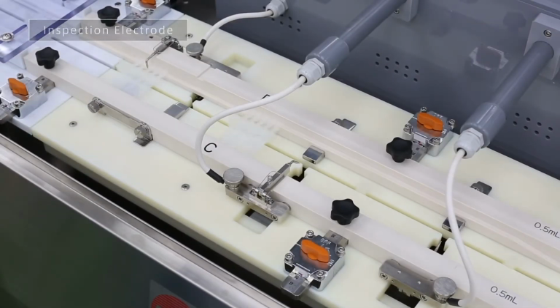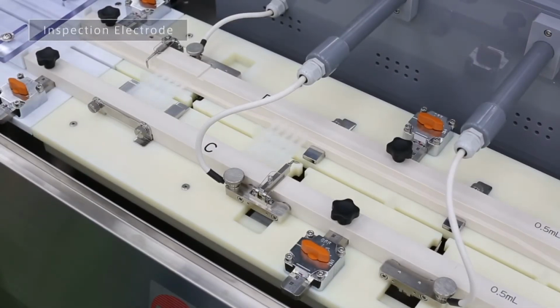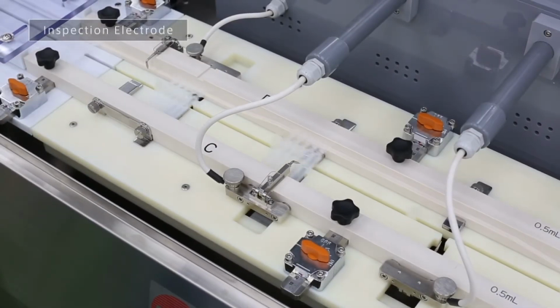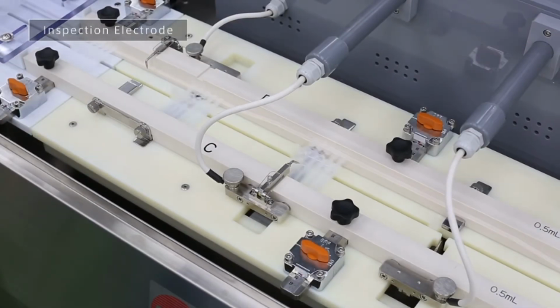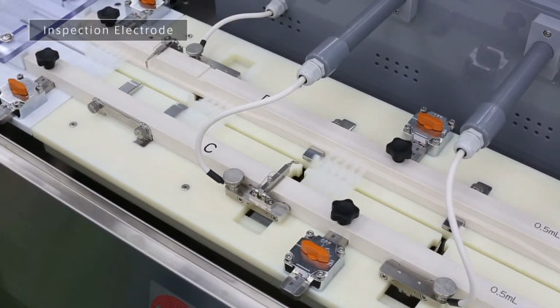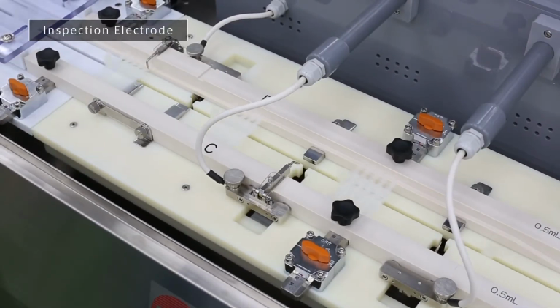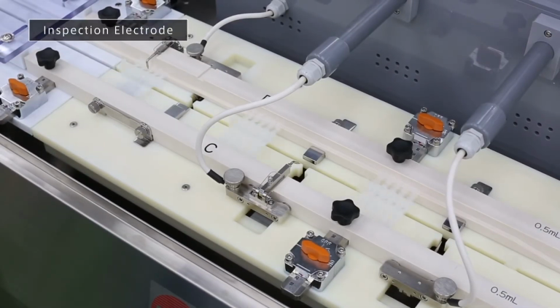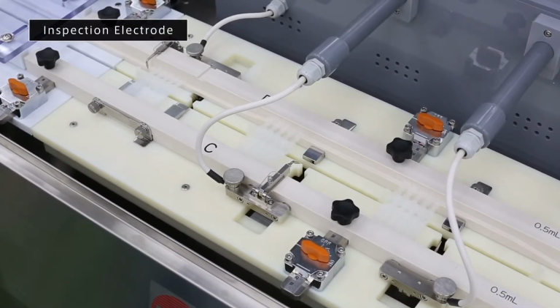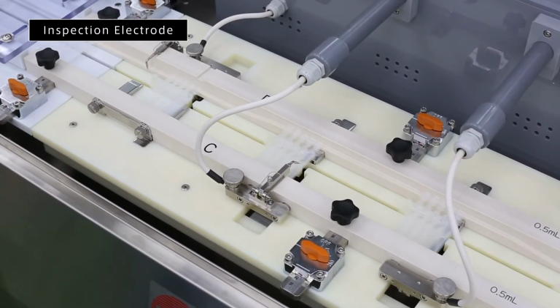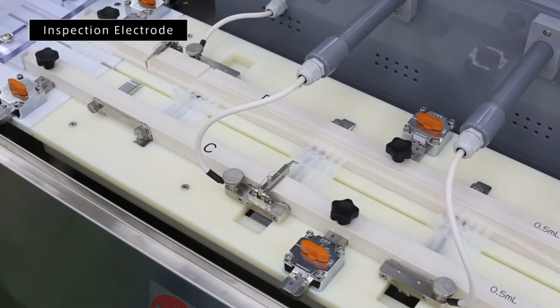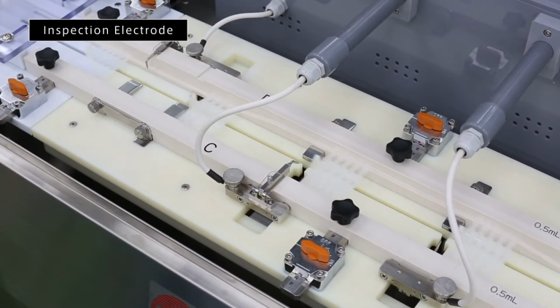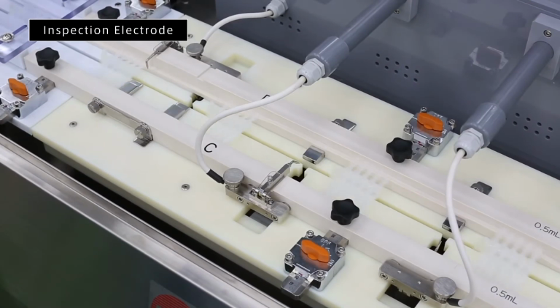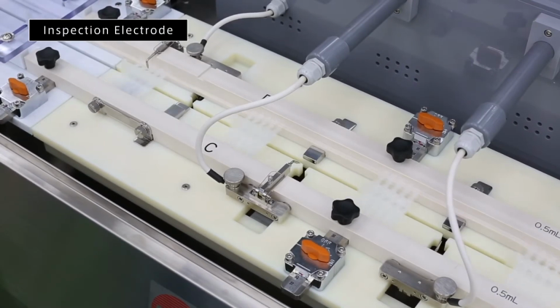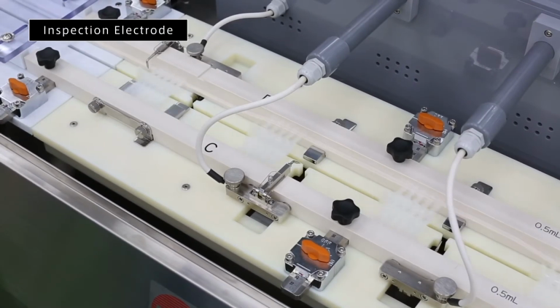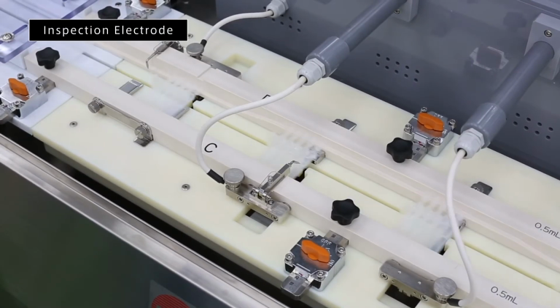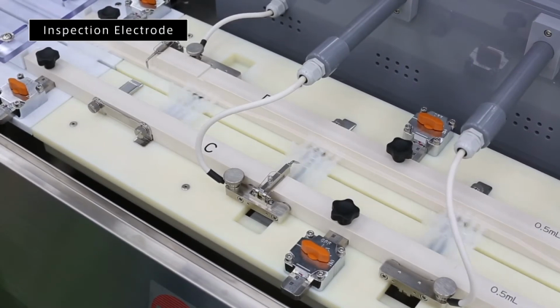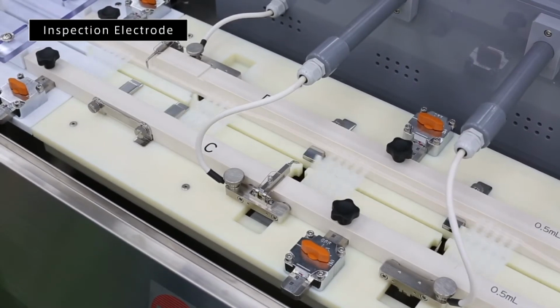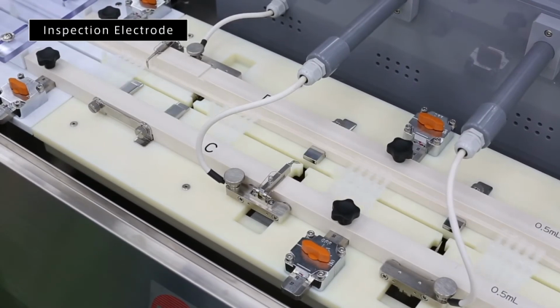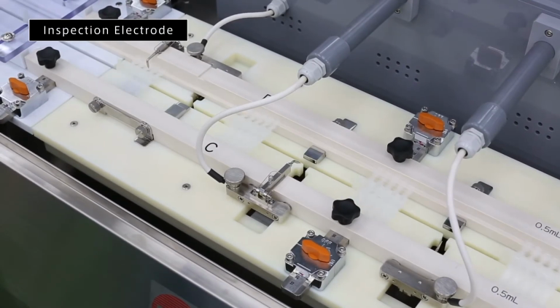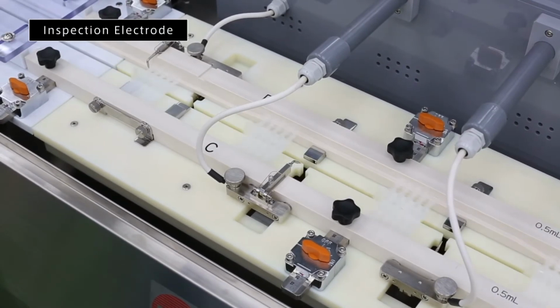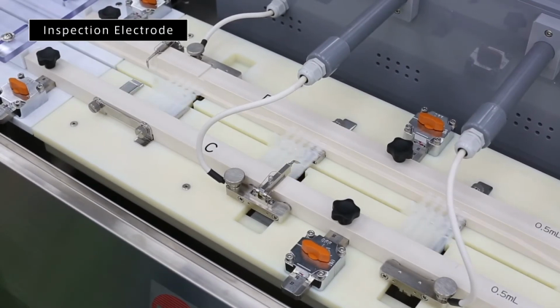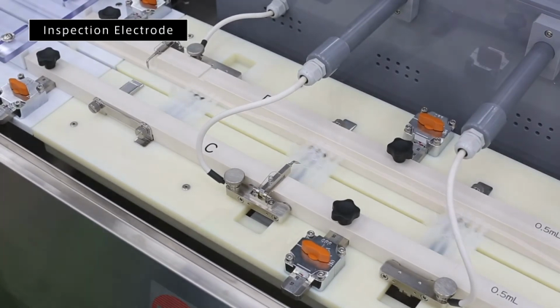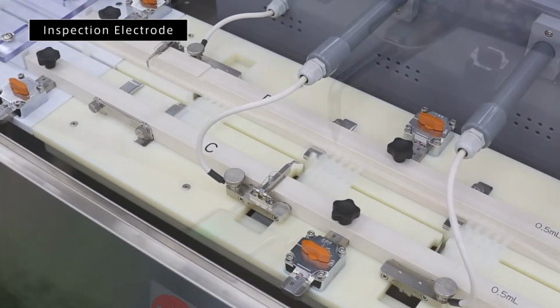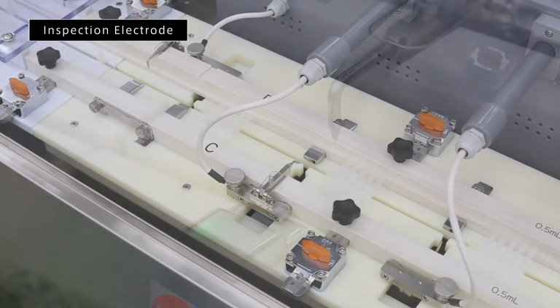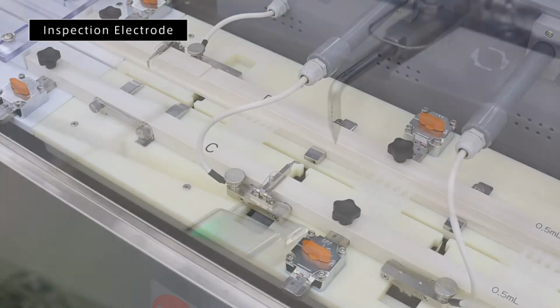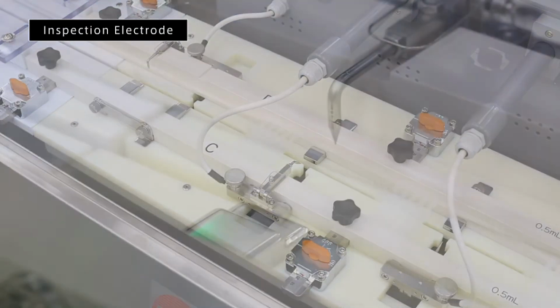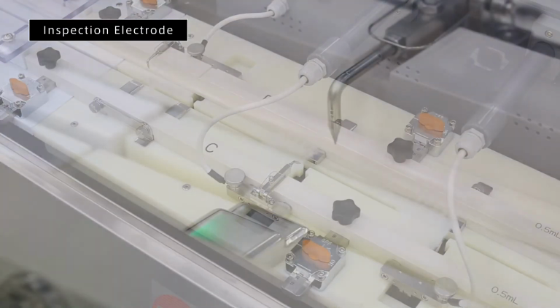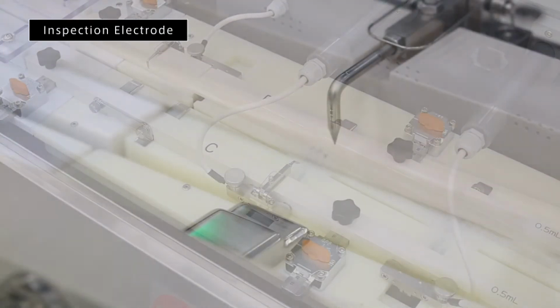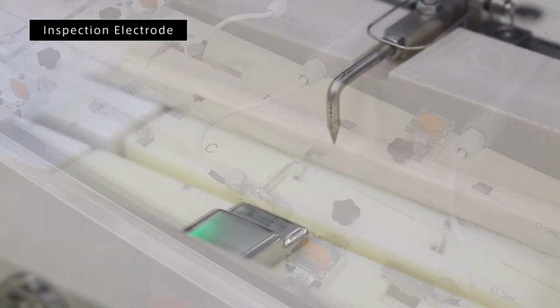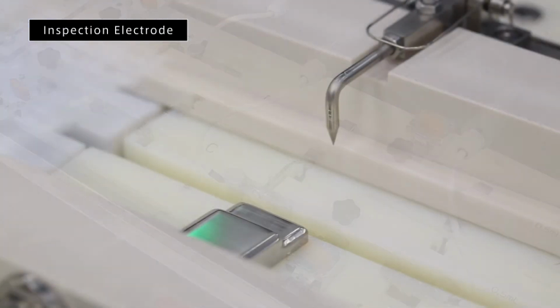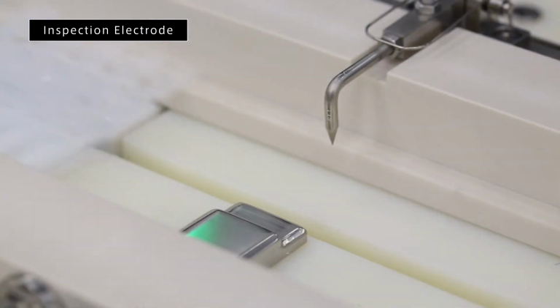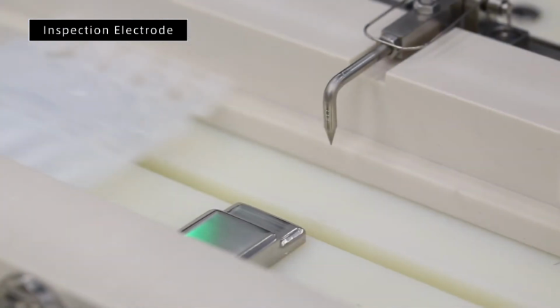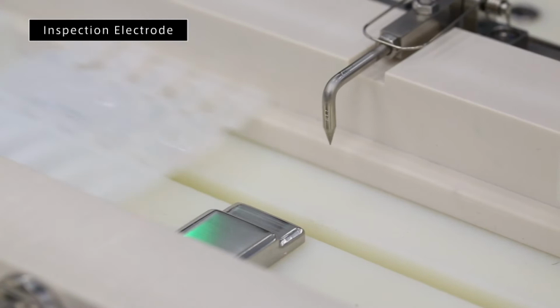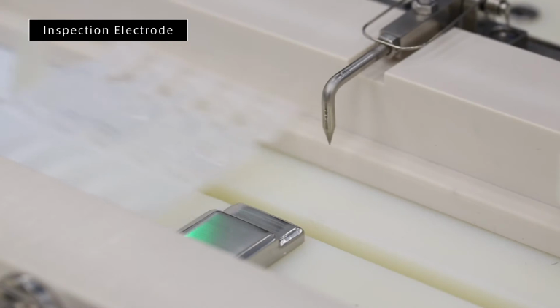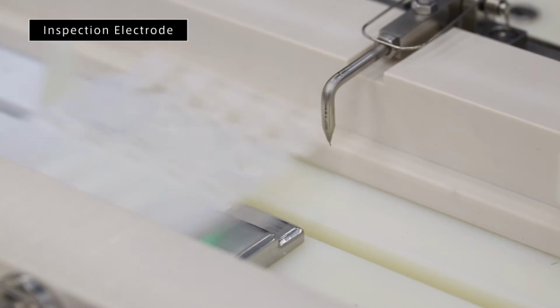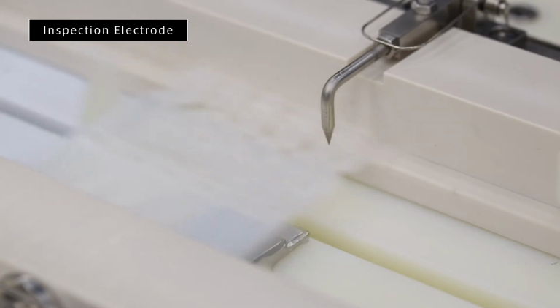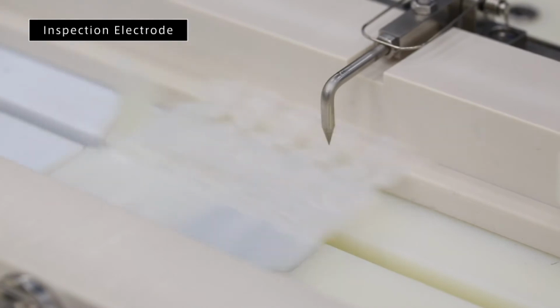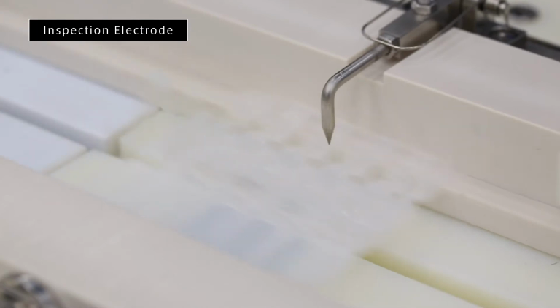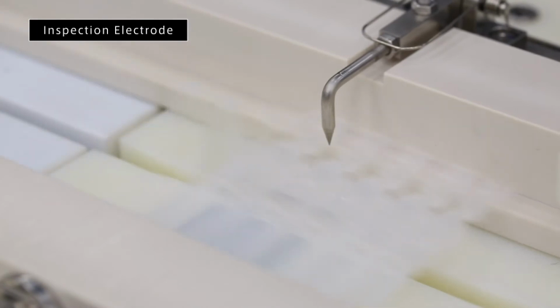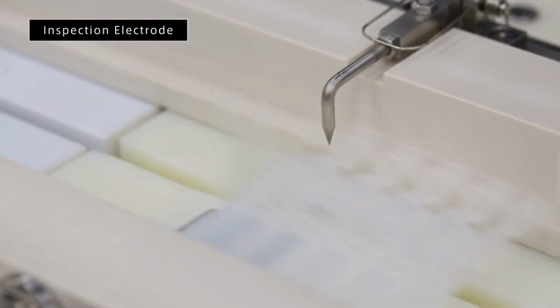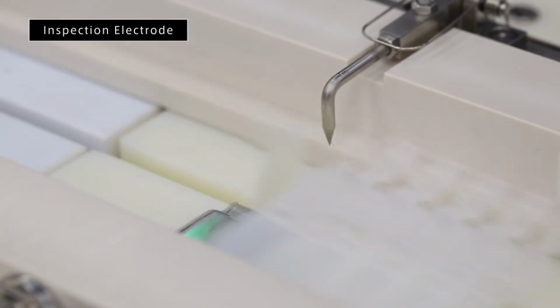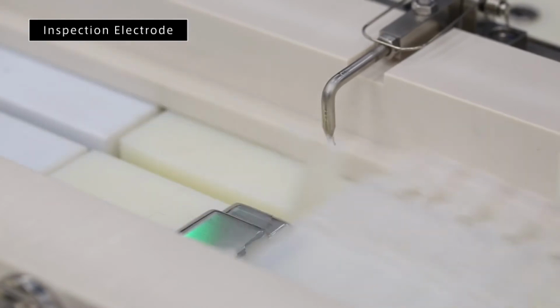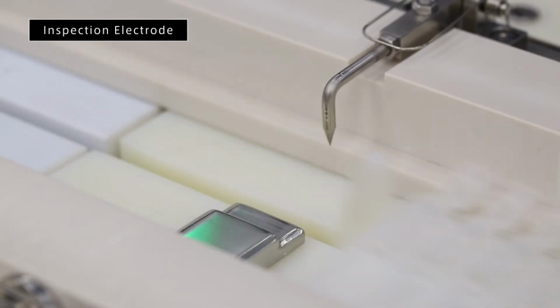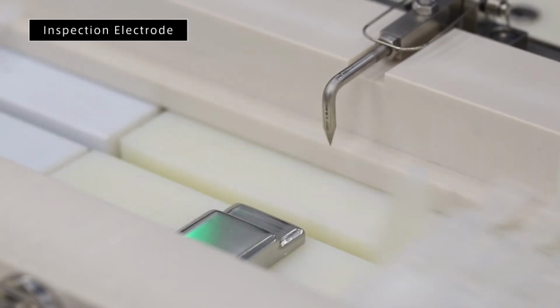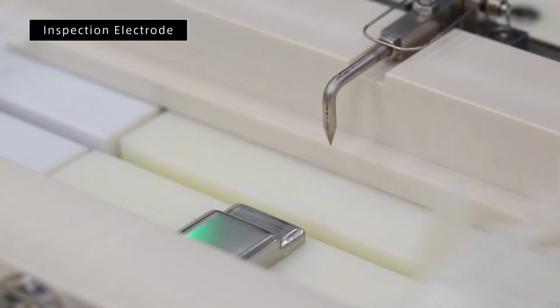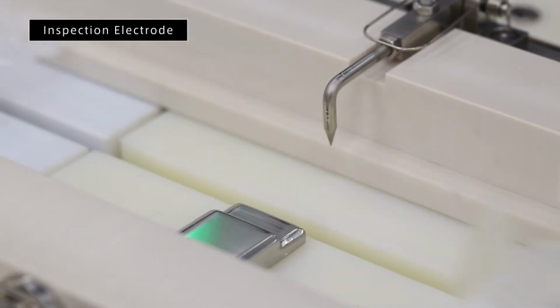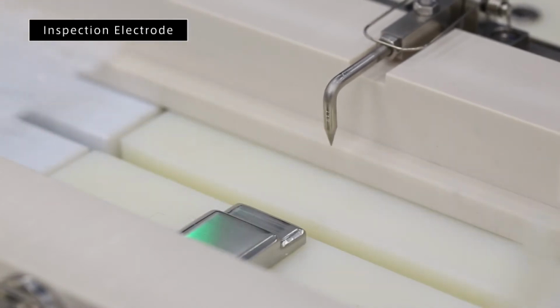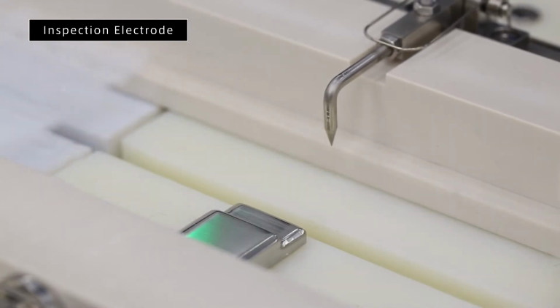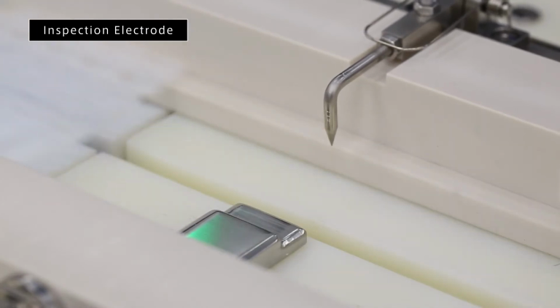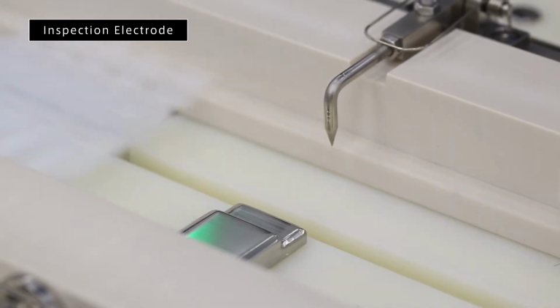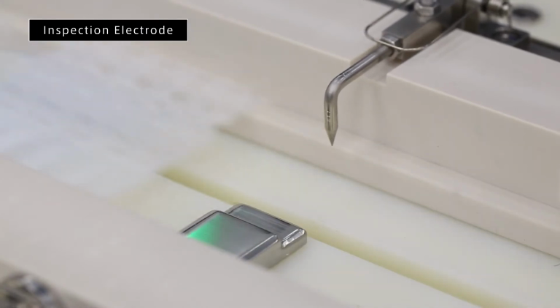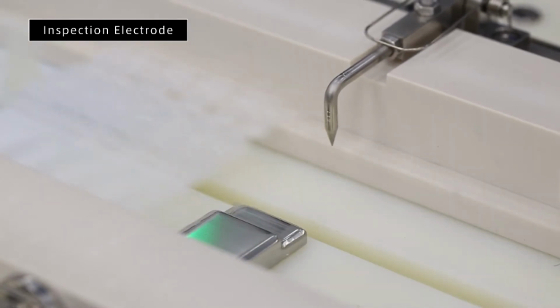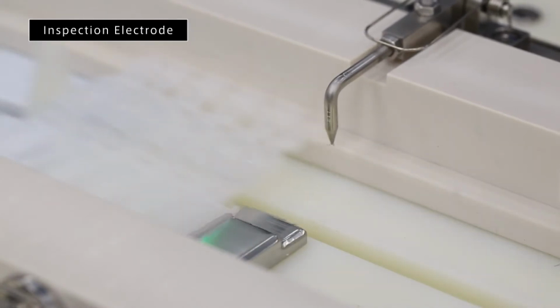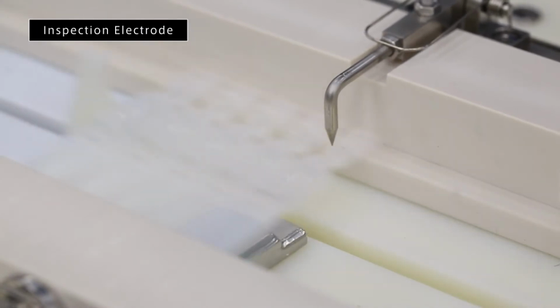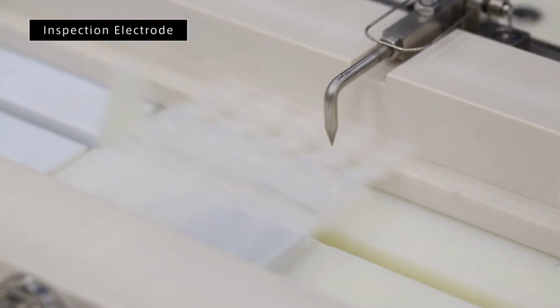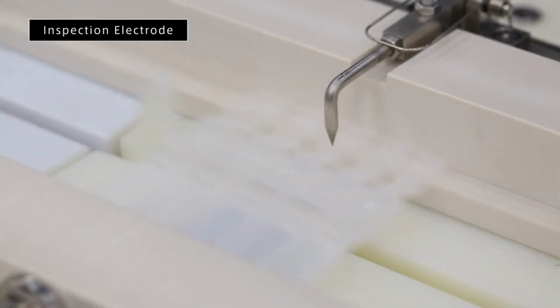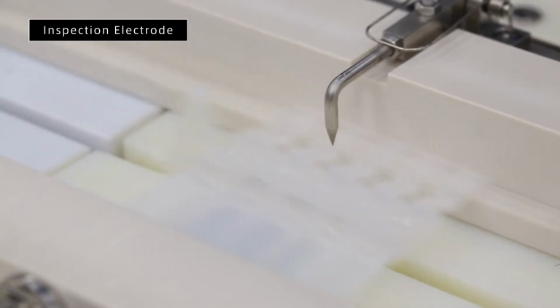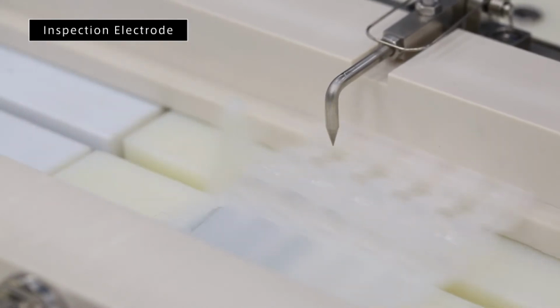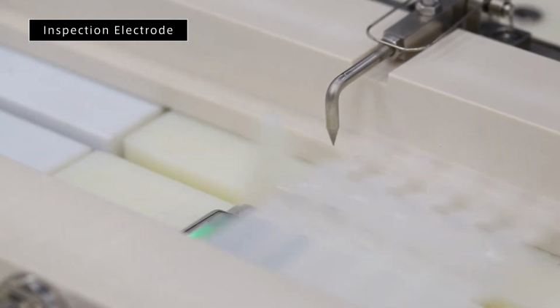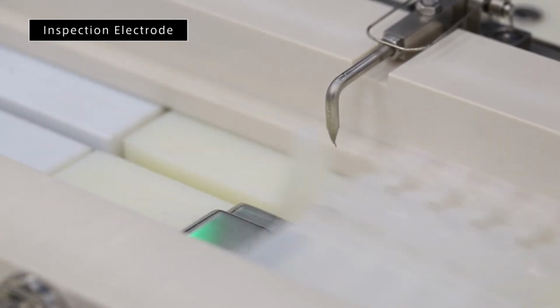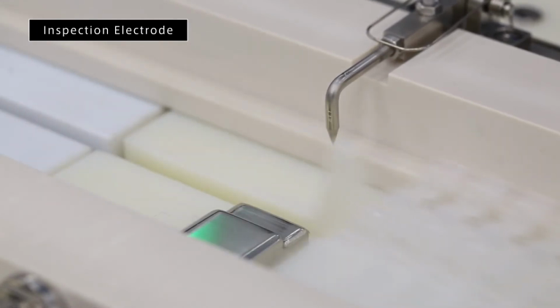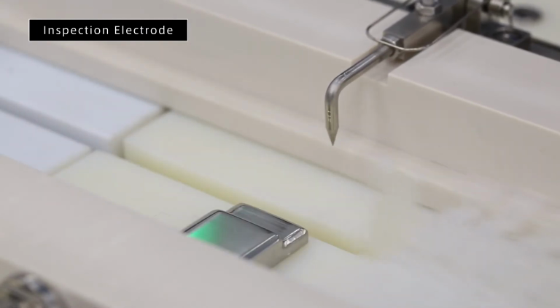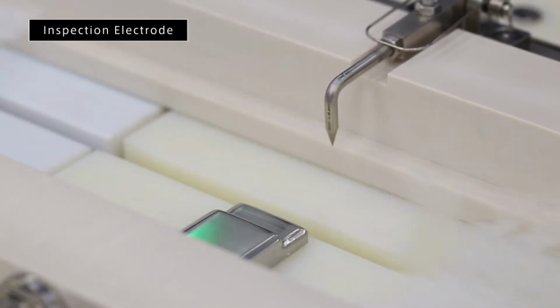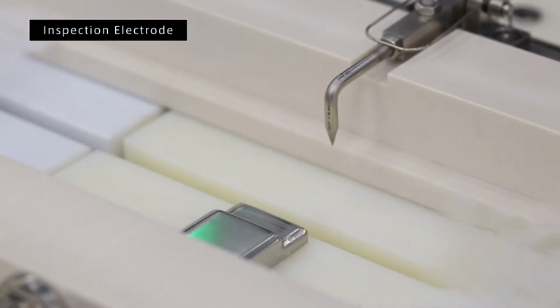Container integrity is ensured by multiple high-voltage inspection stations, each focusing on a specific location.